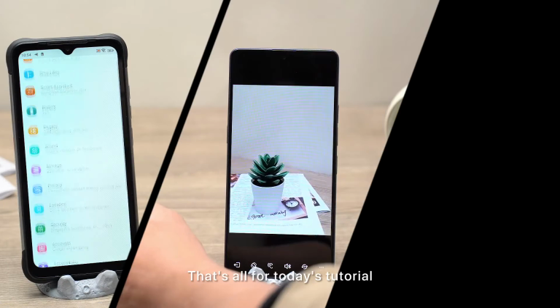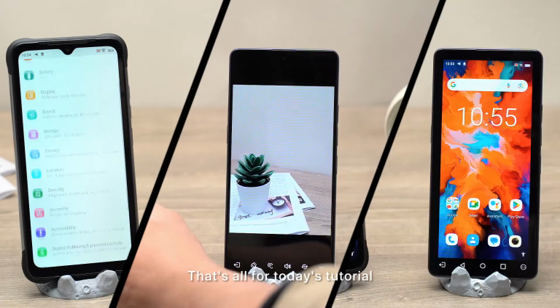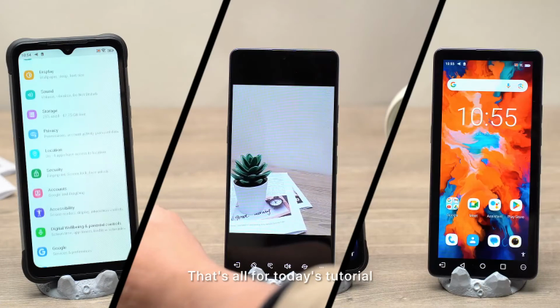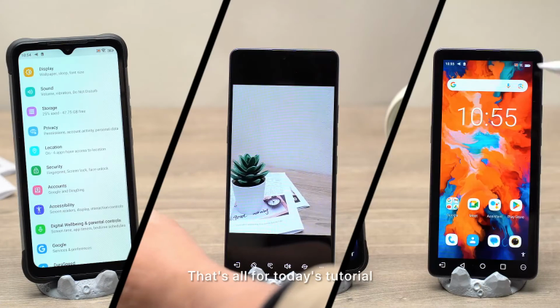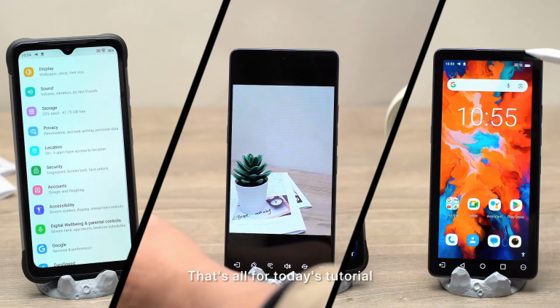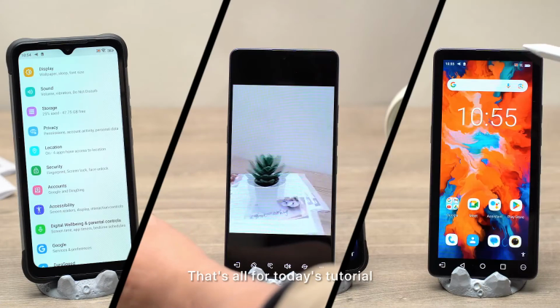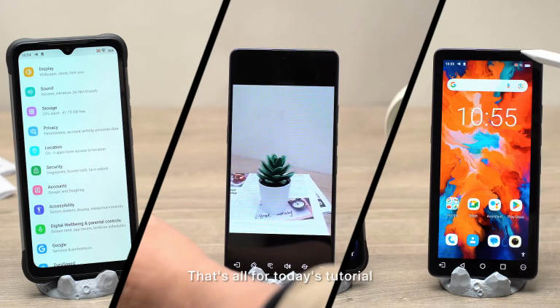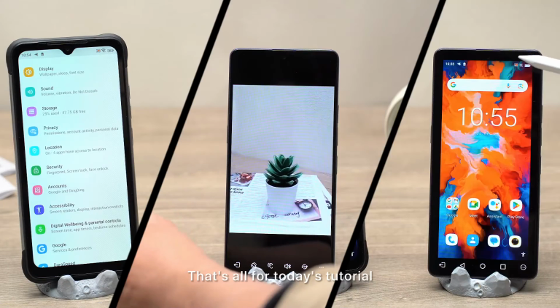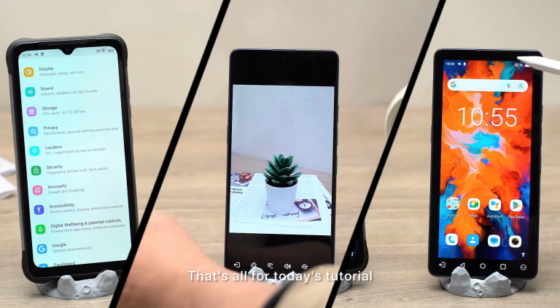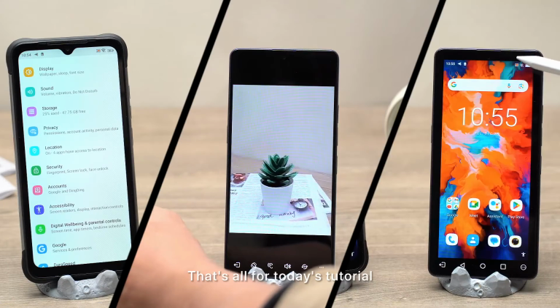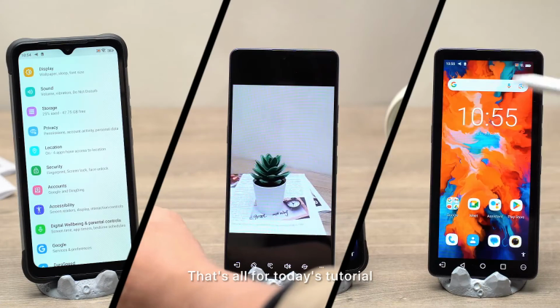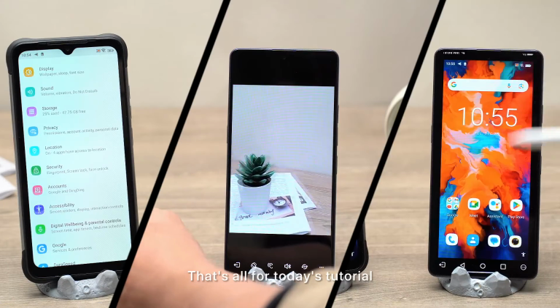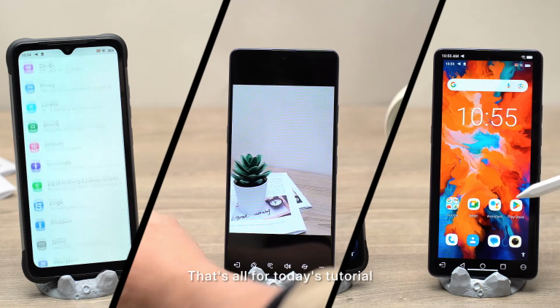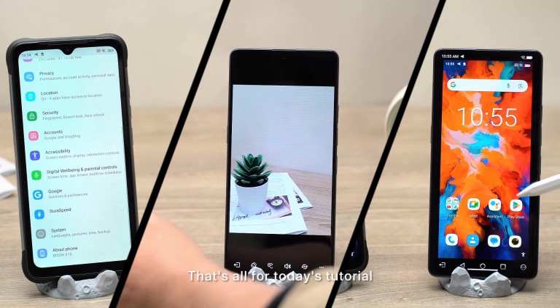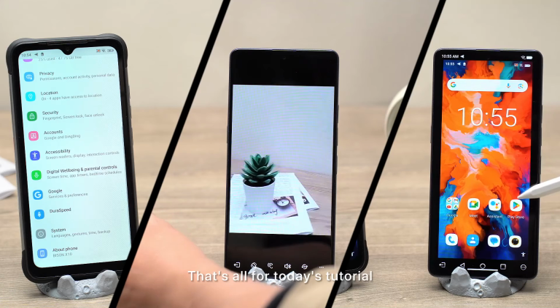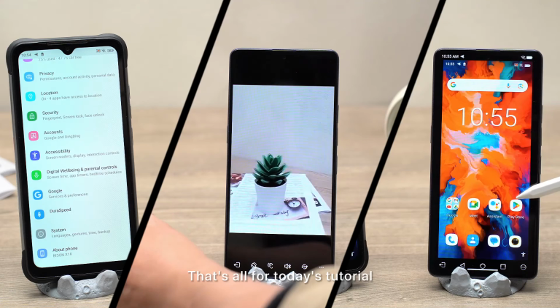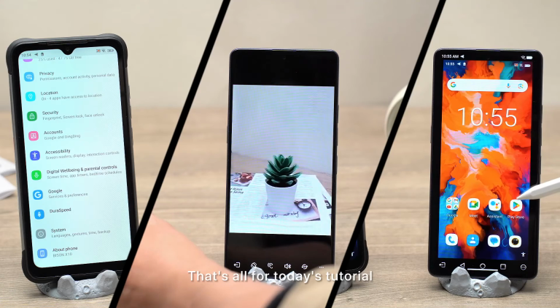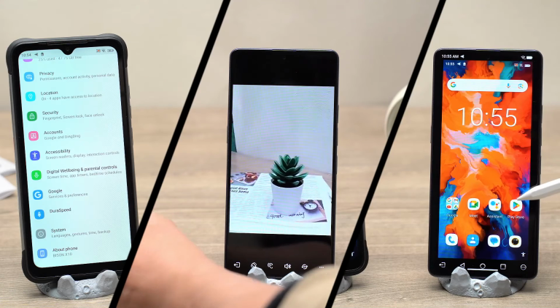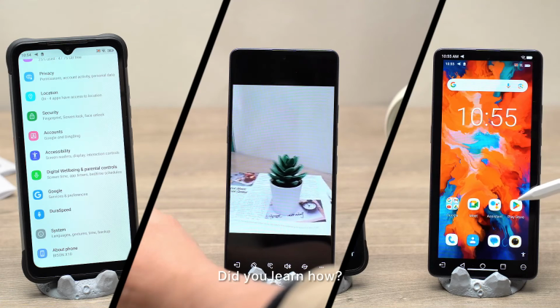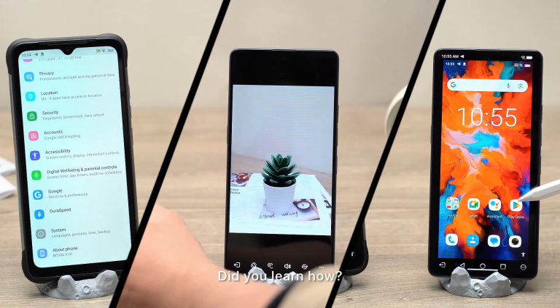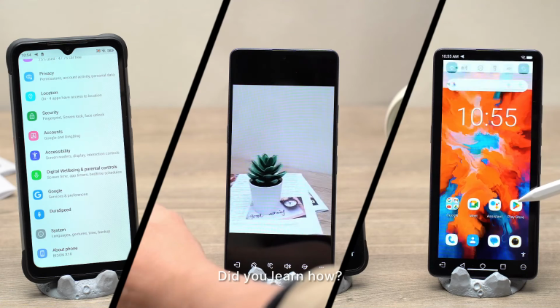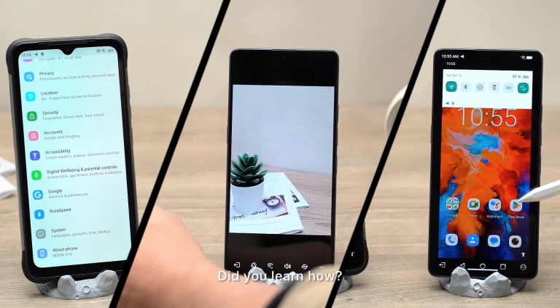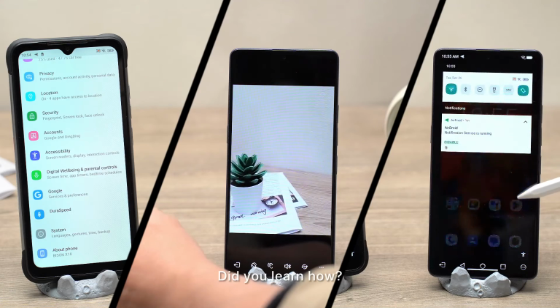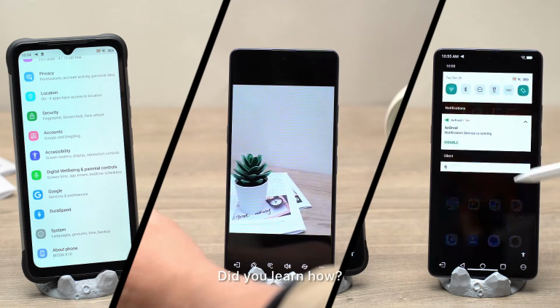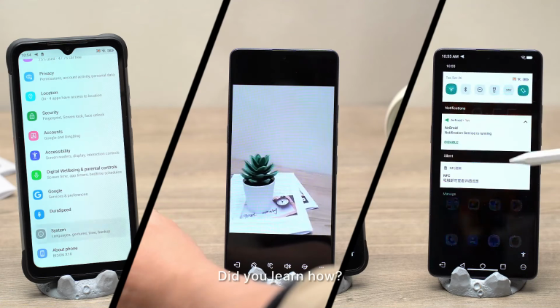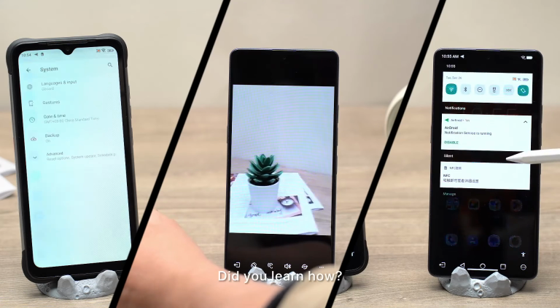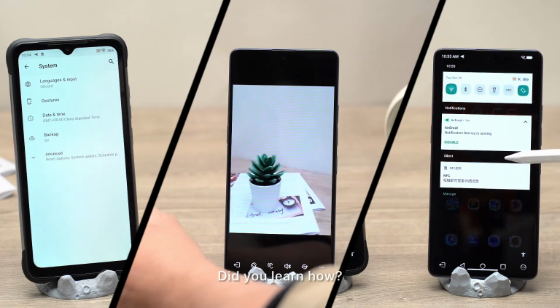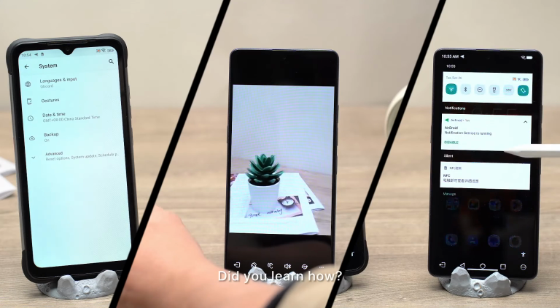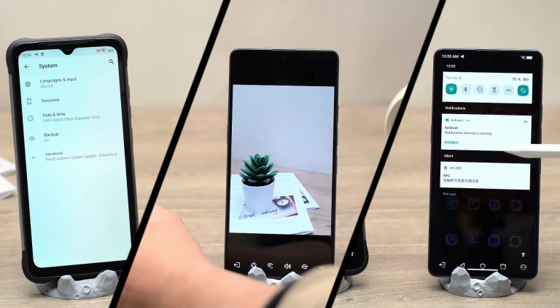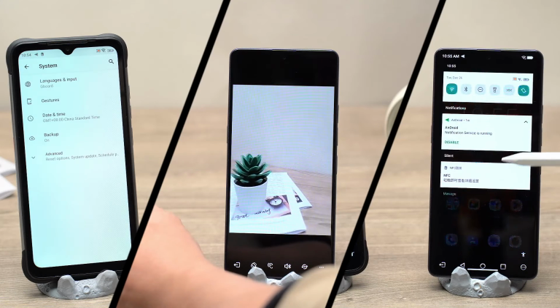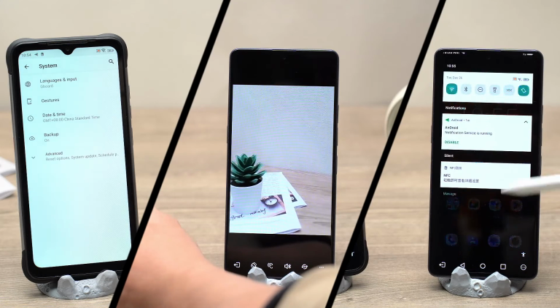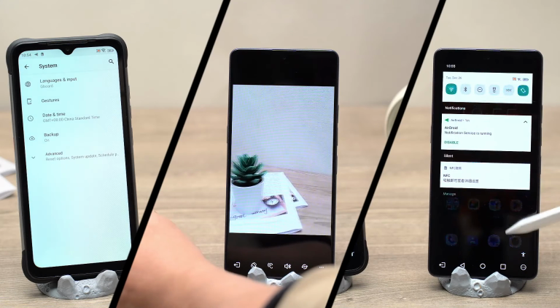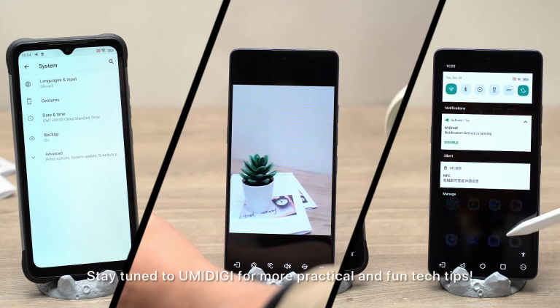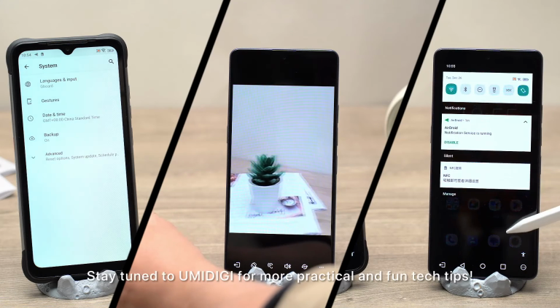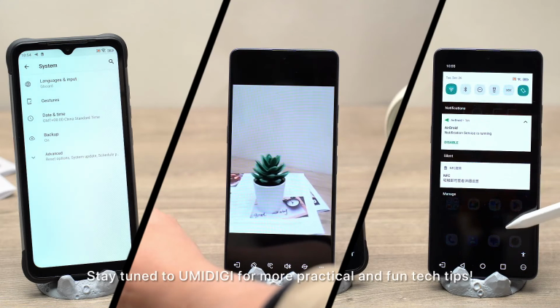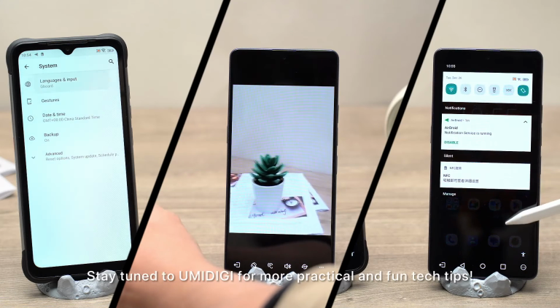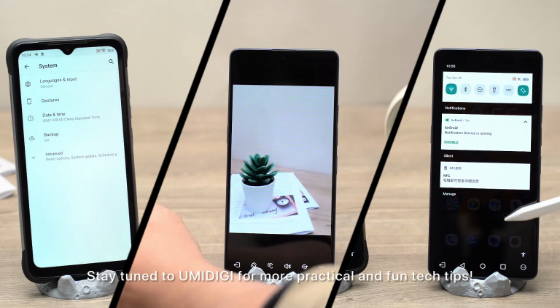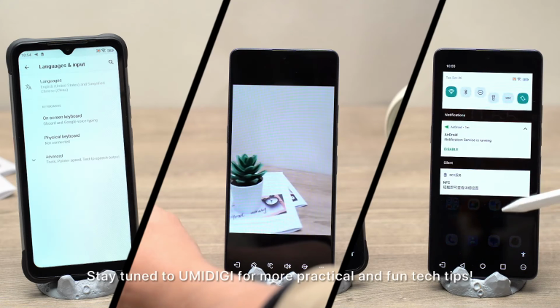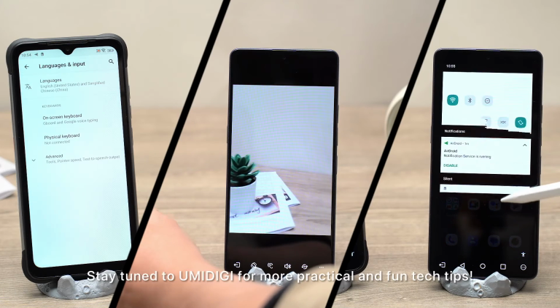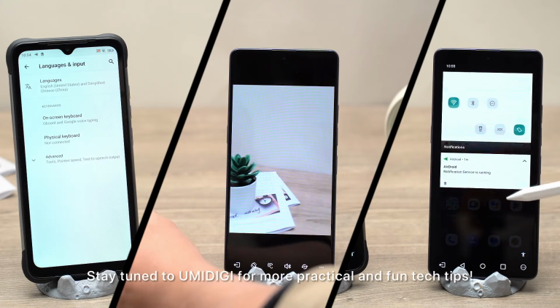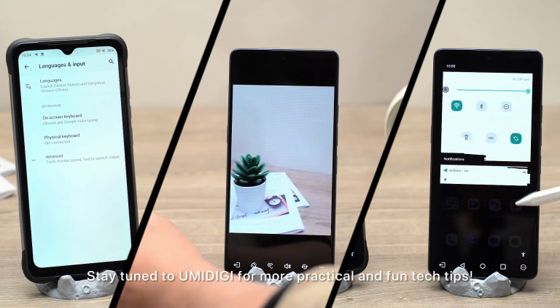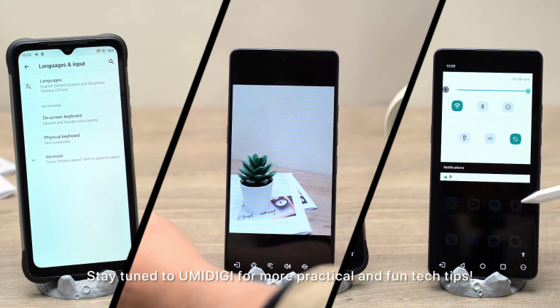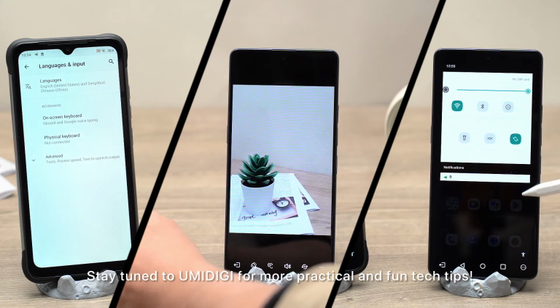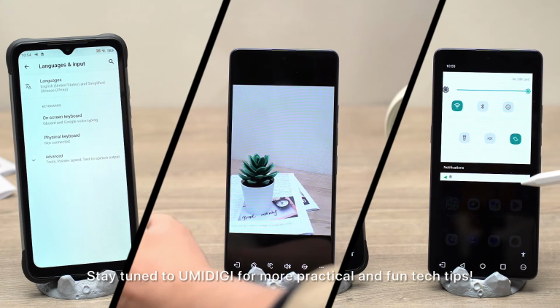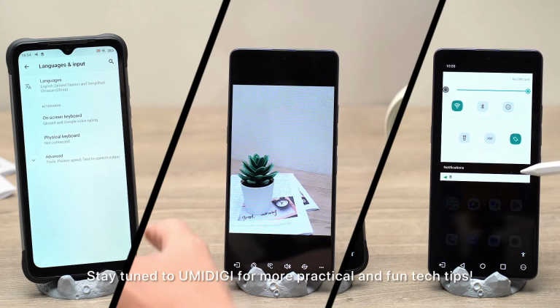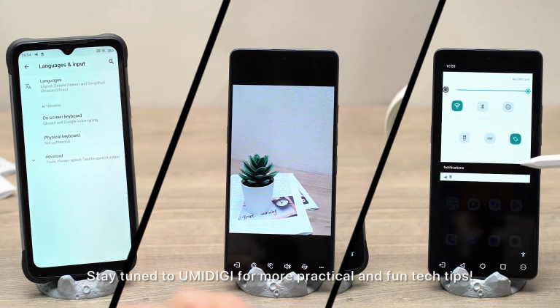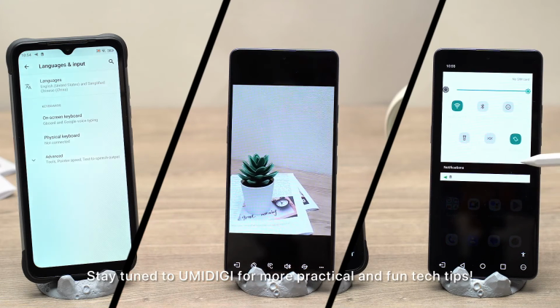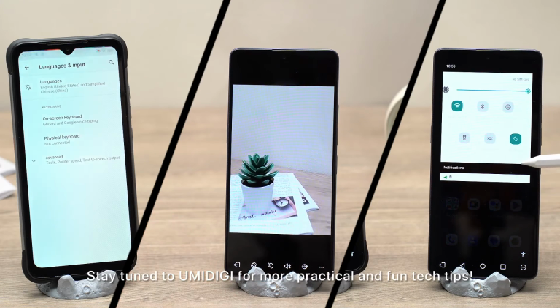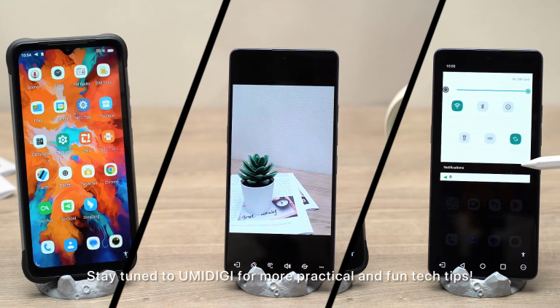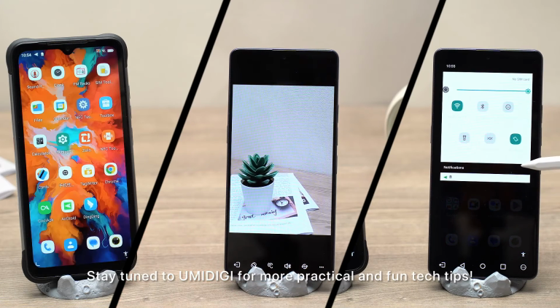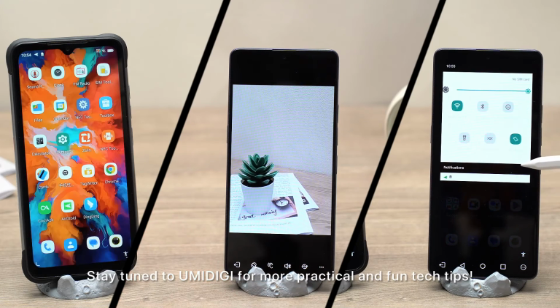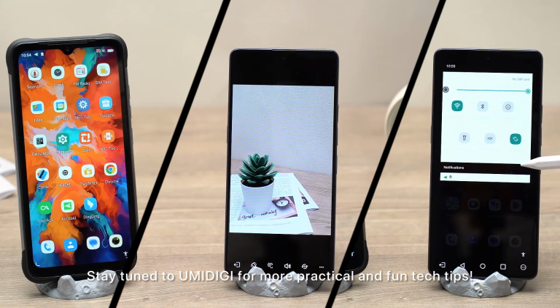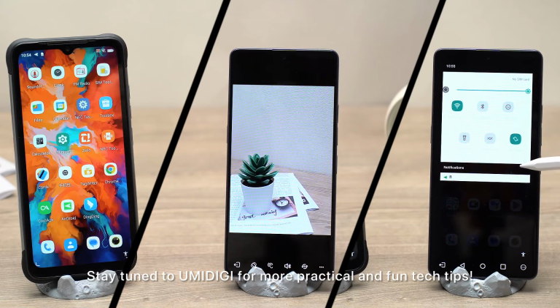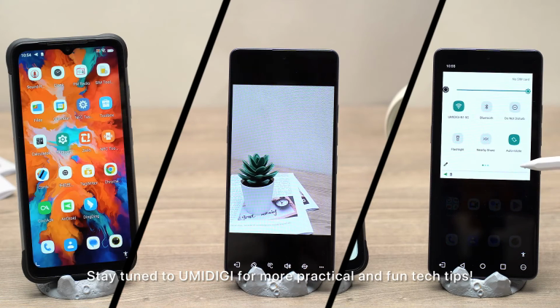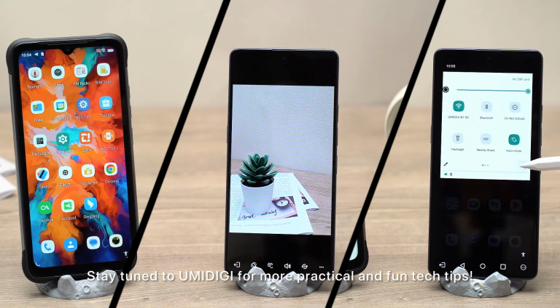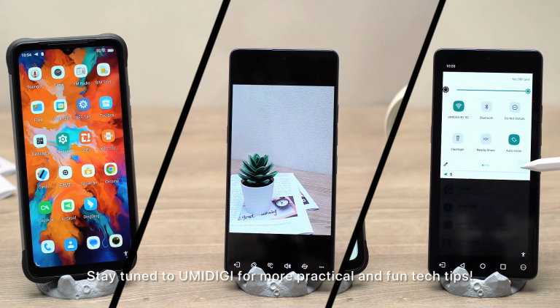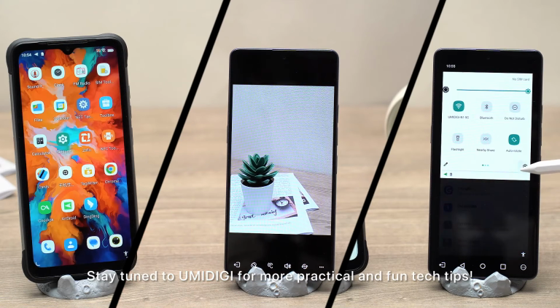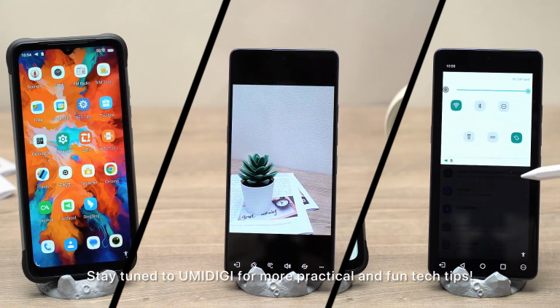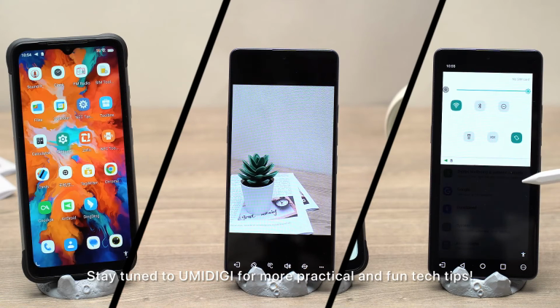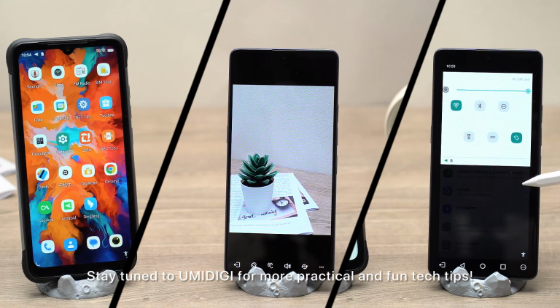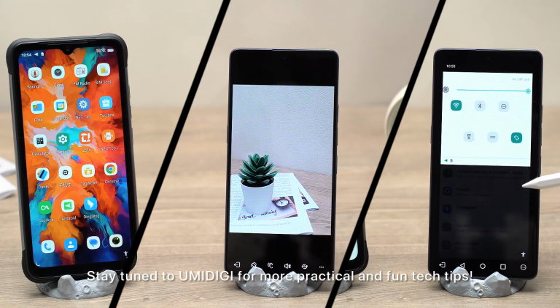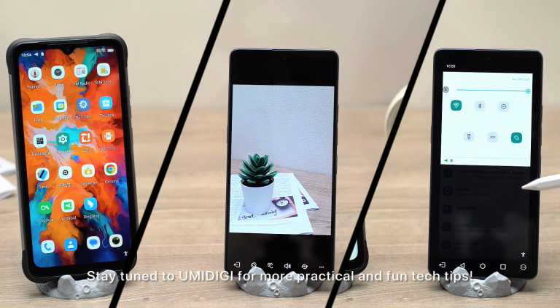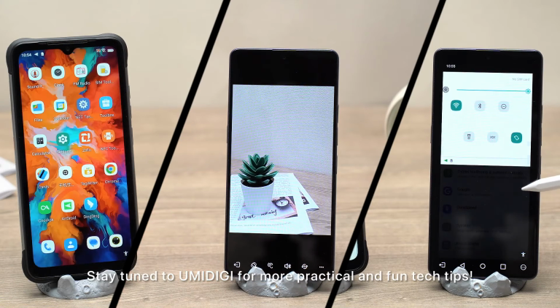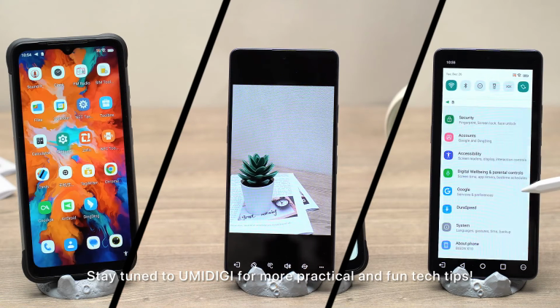That's all for today's tutorial. Did you learn how? Stay tuned to UMIDIGI for more practical and fun tech tips.